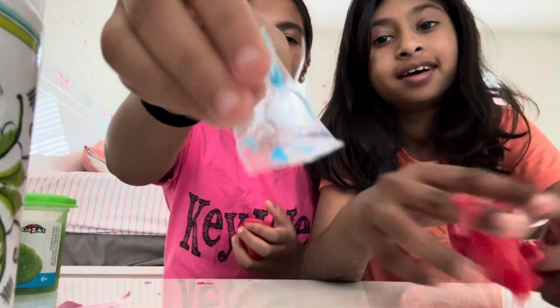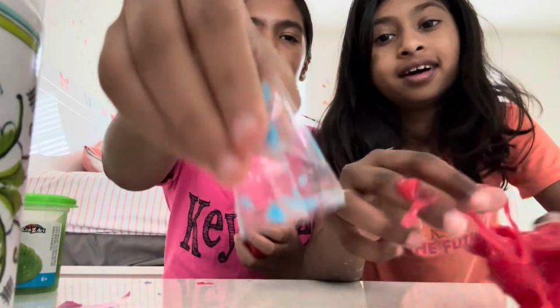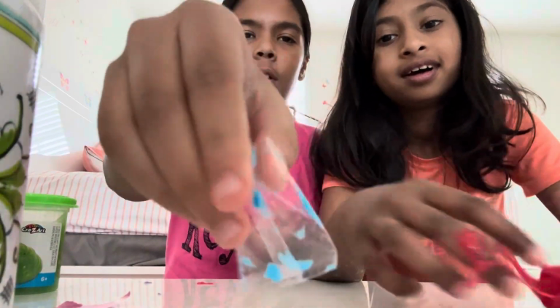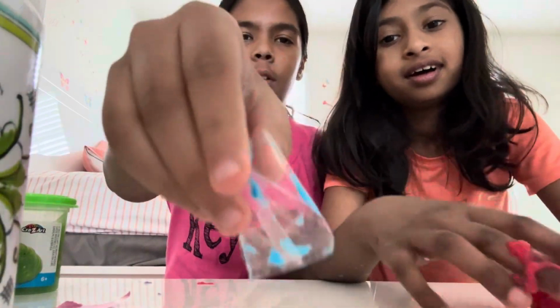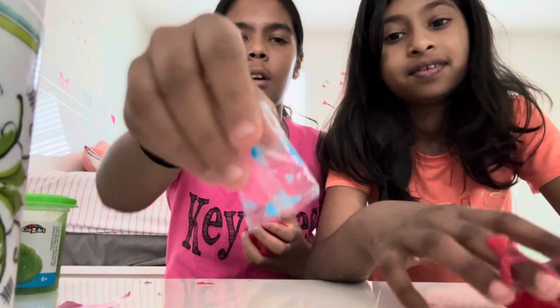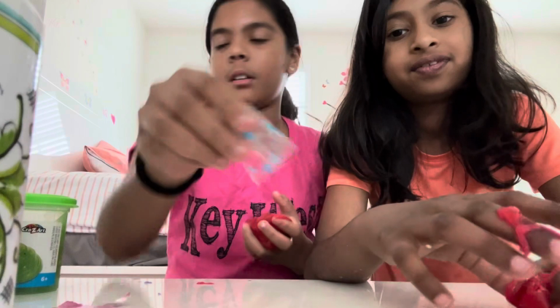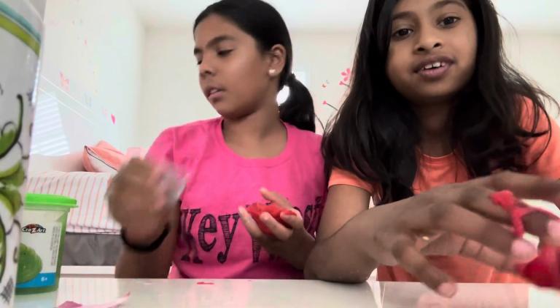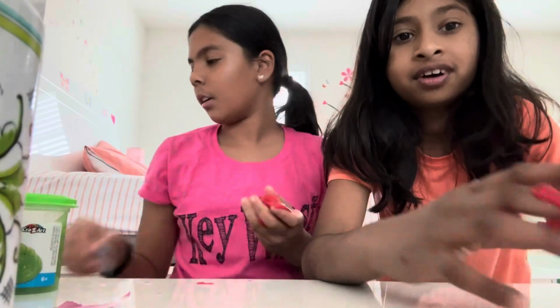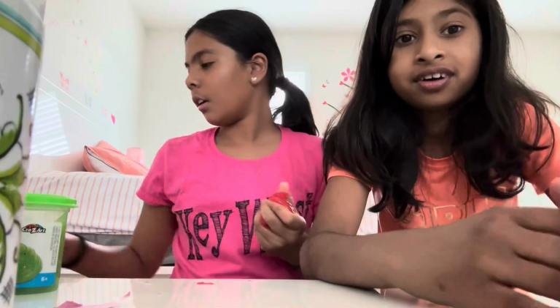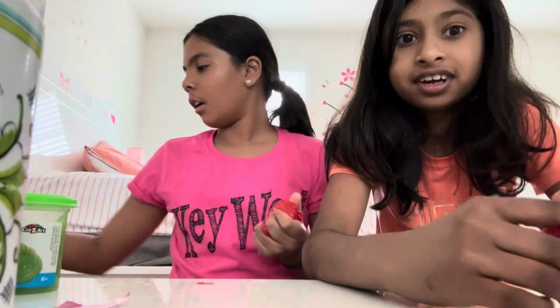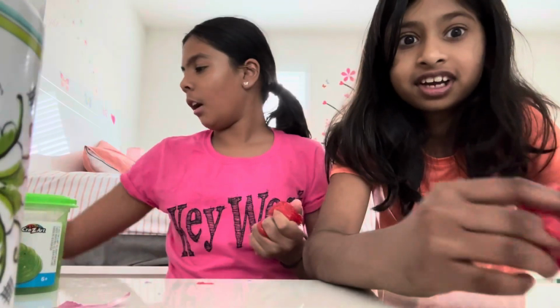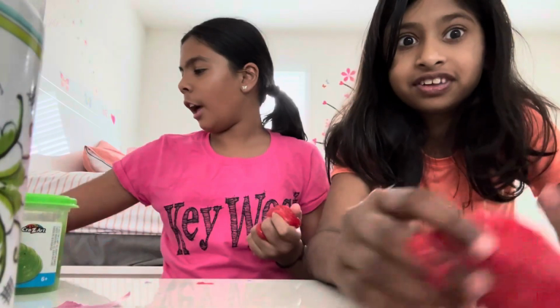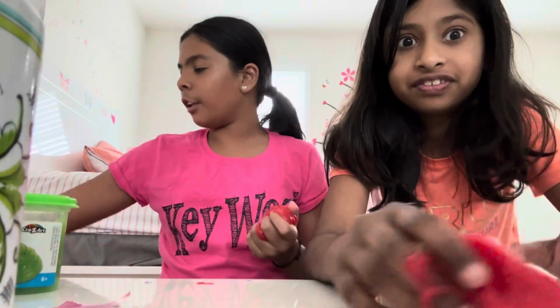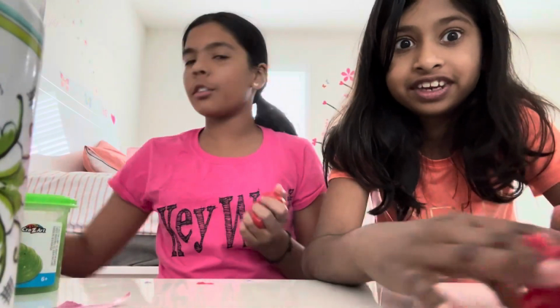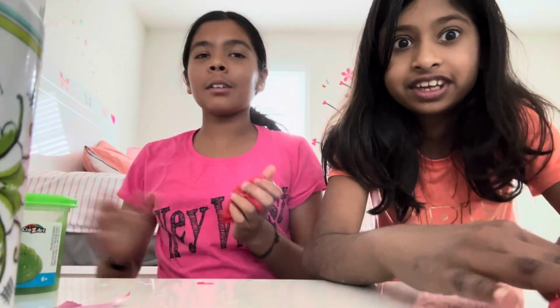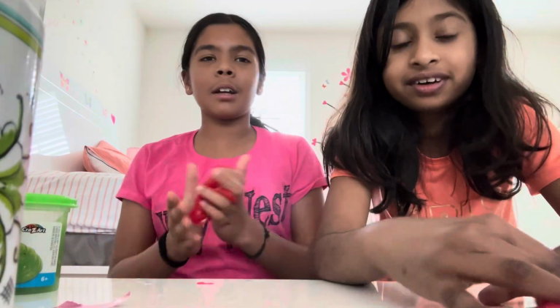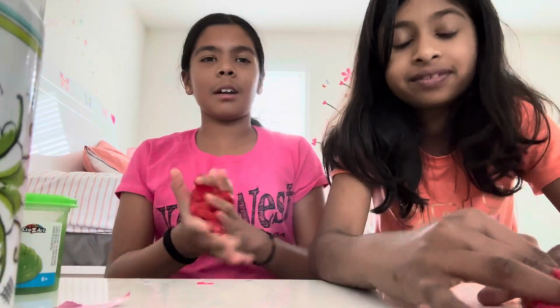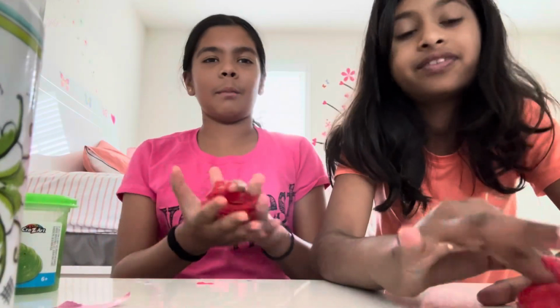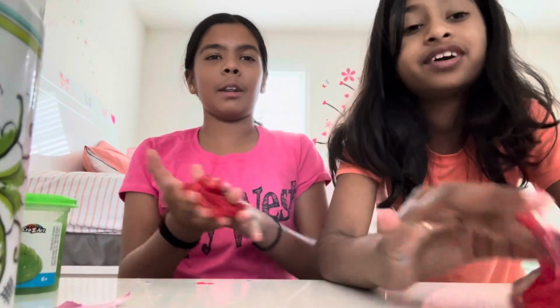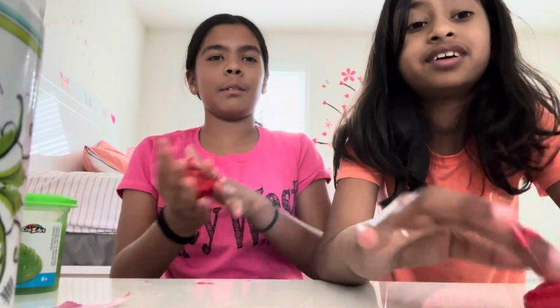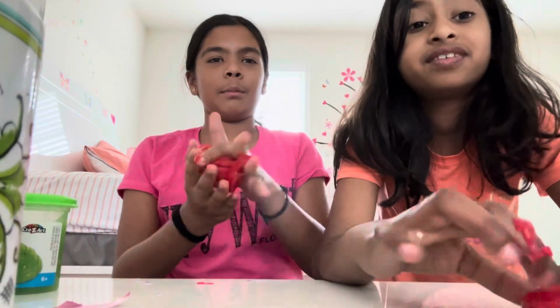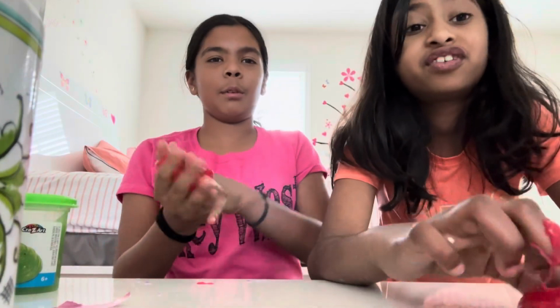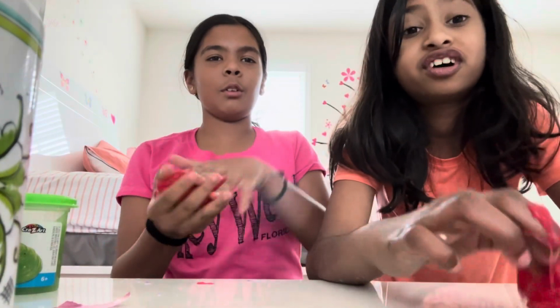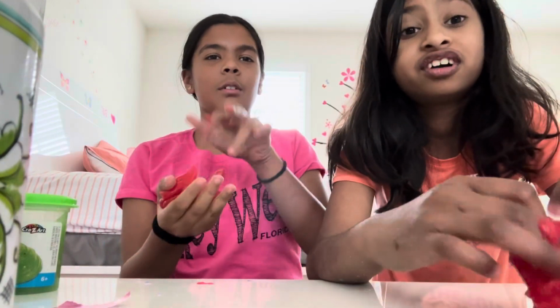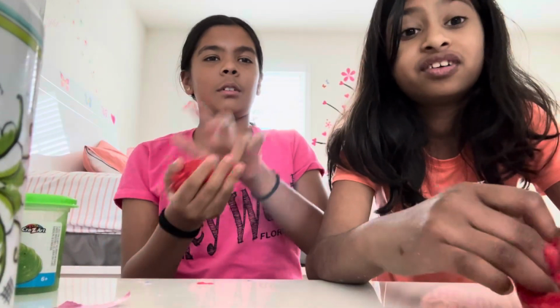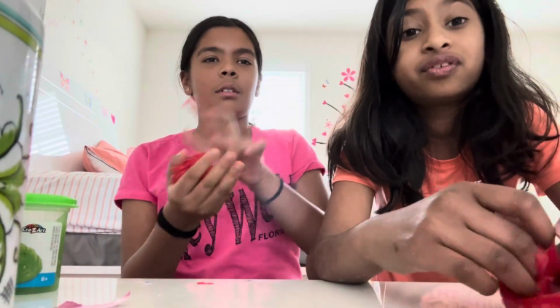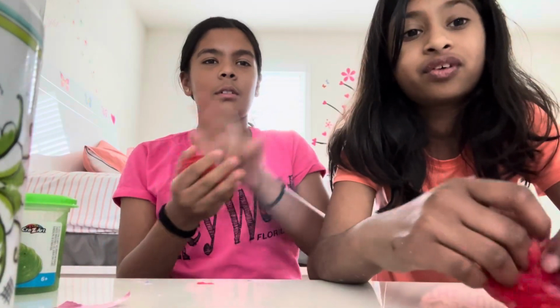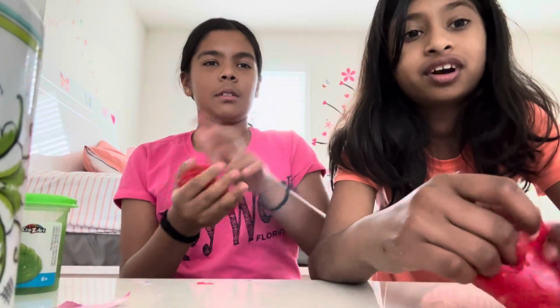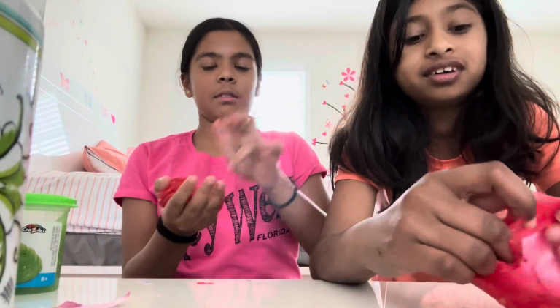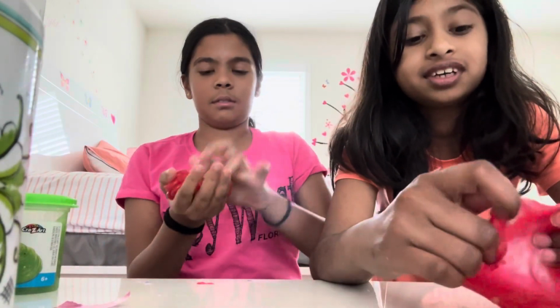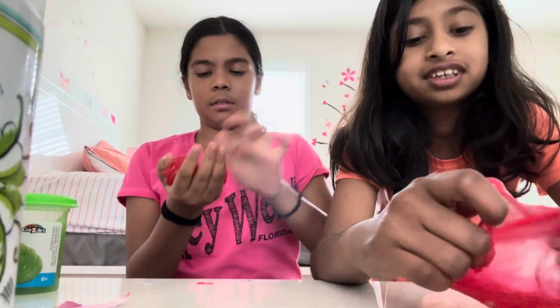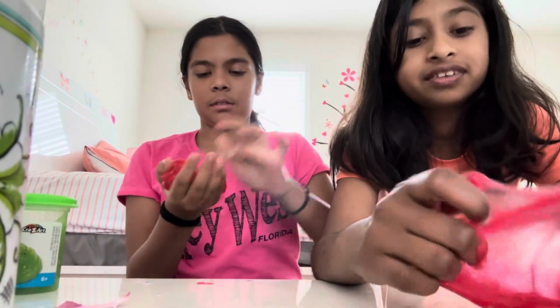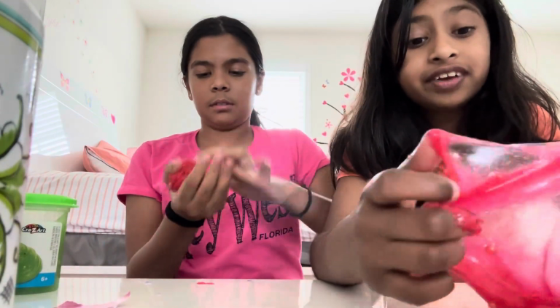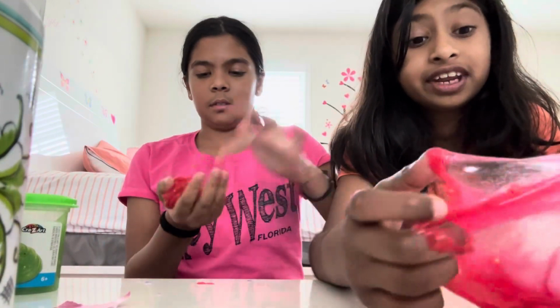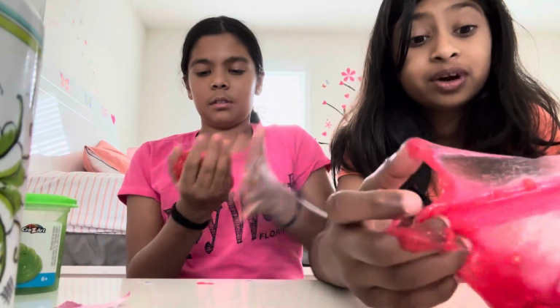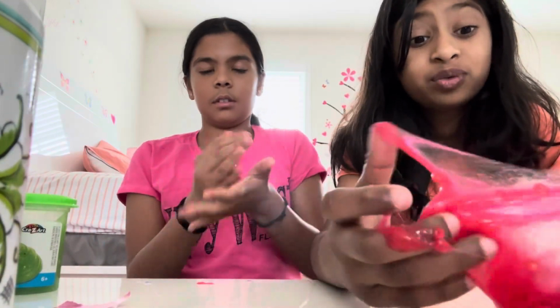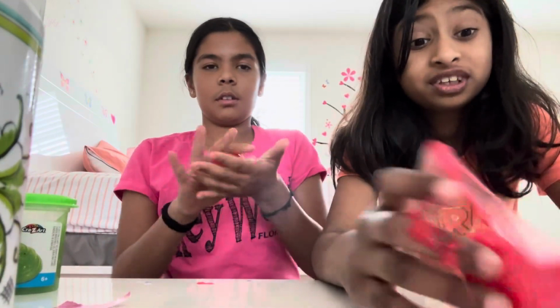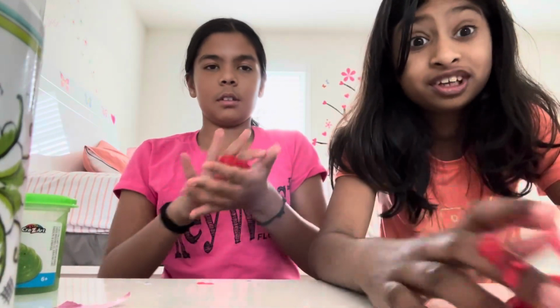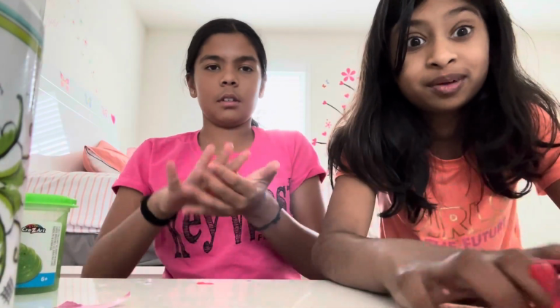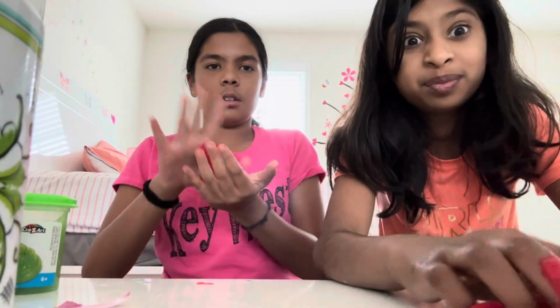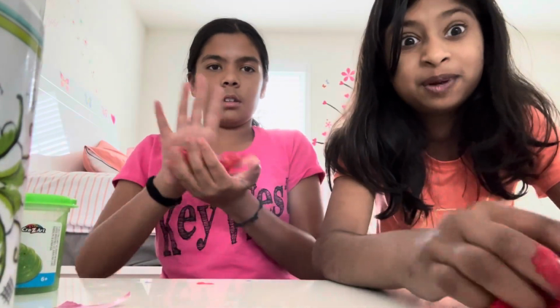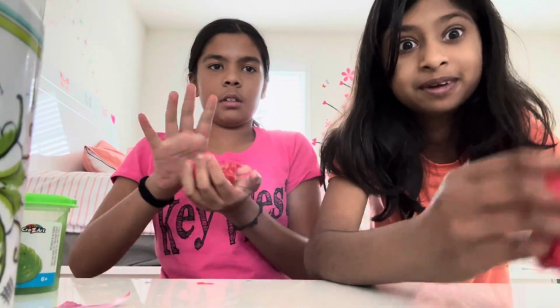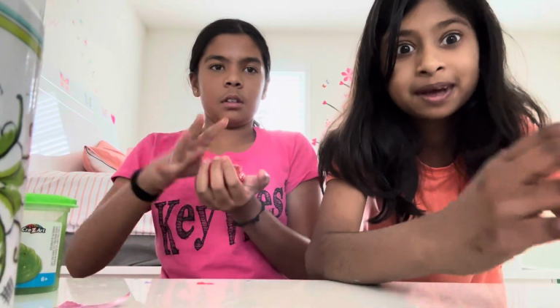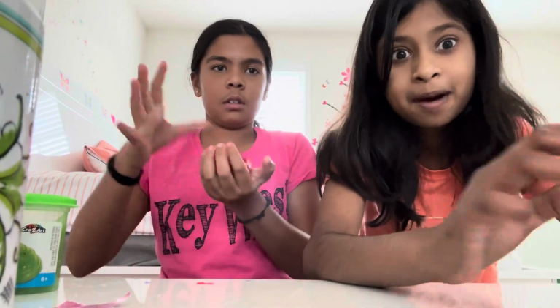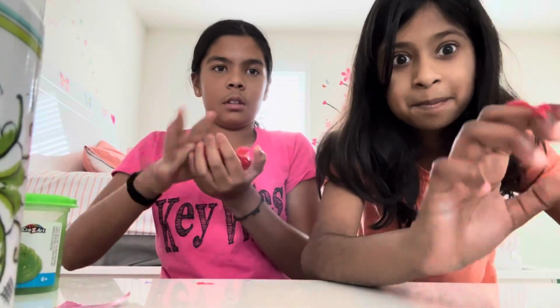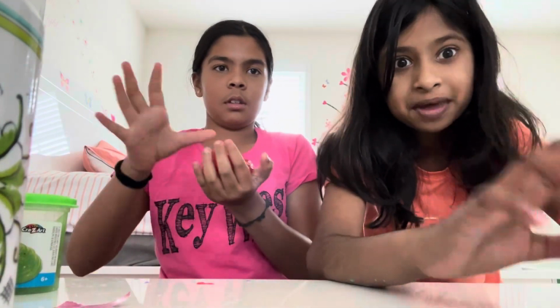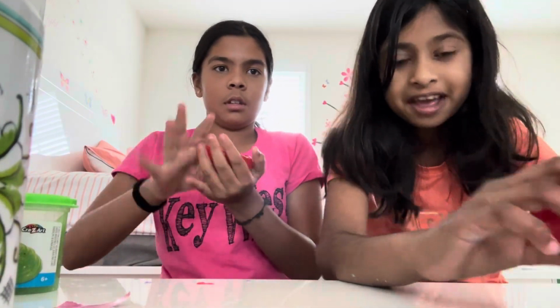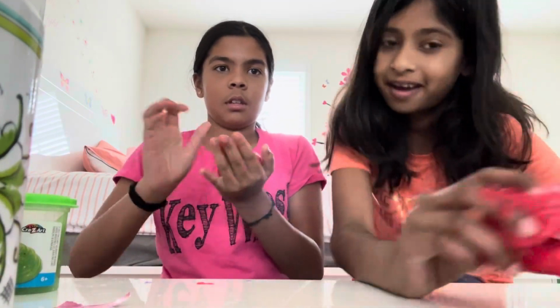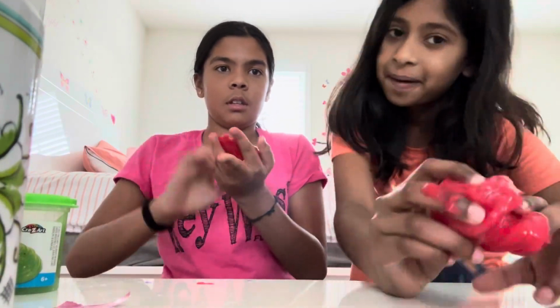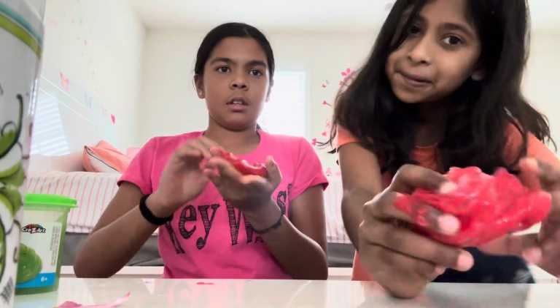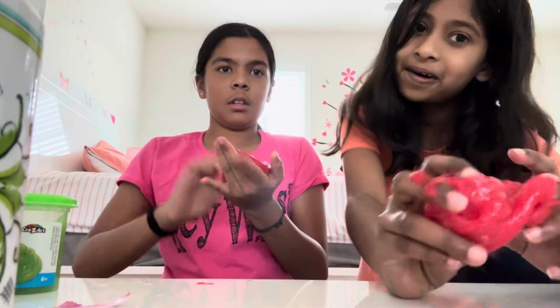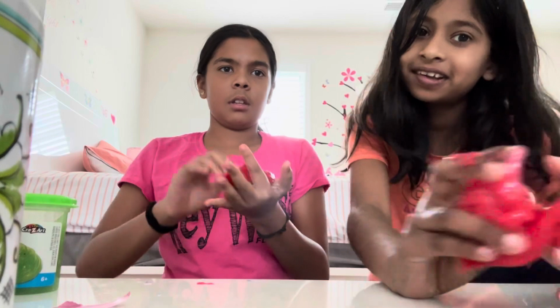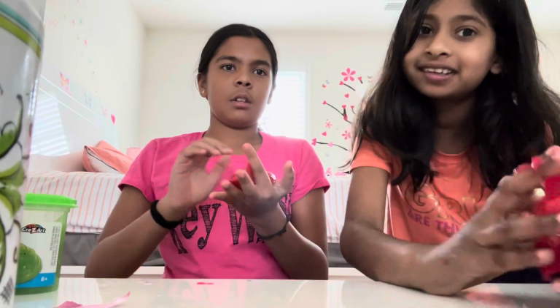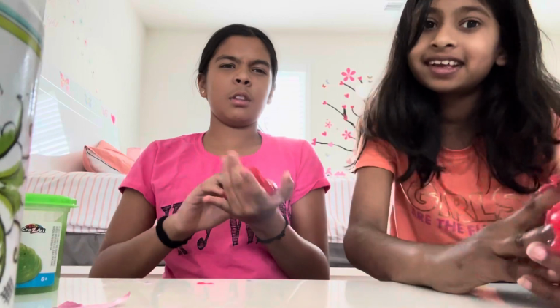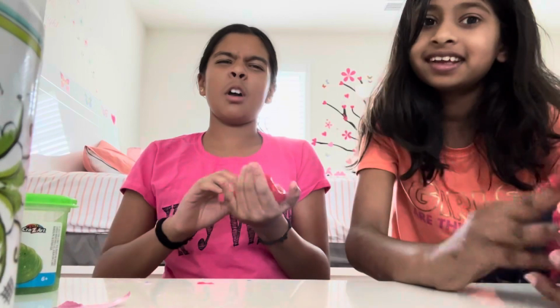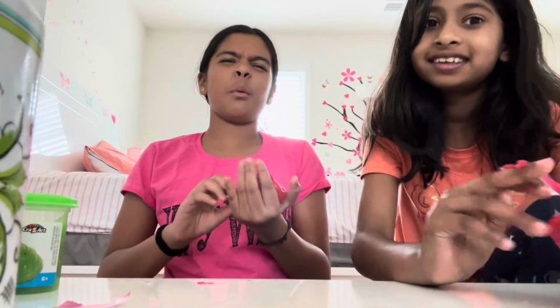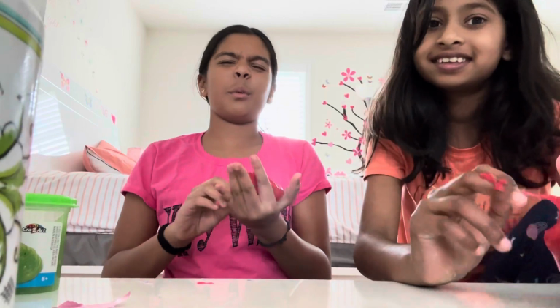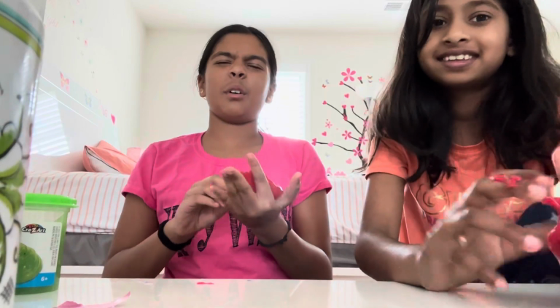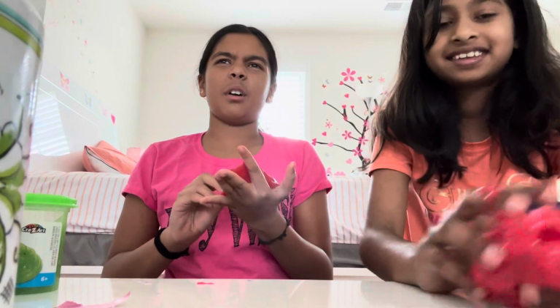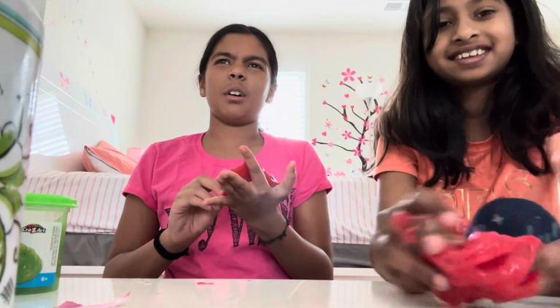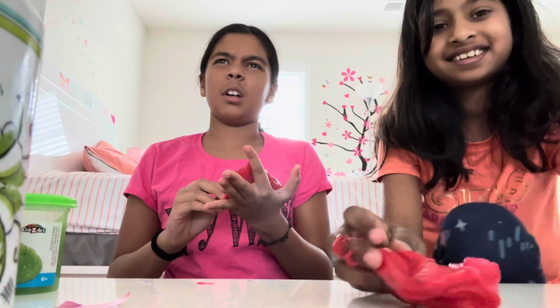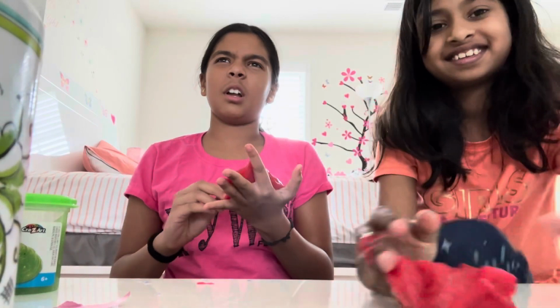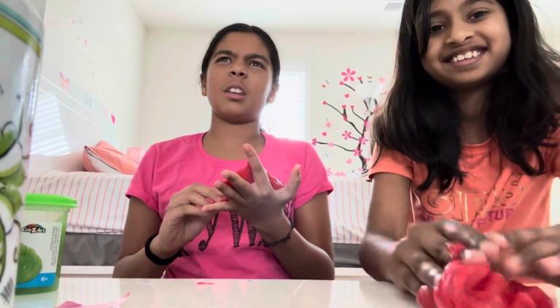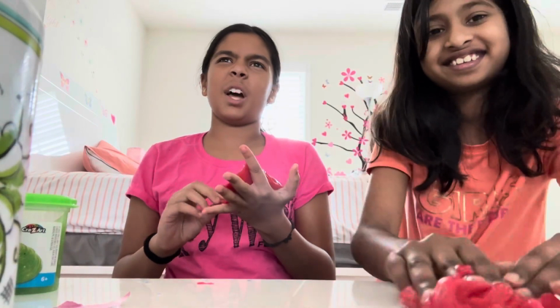For our next video we're gonna be doing a makeup contest — wait, no, not that one.